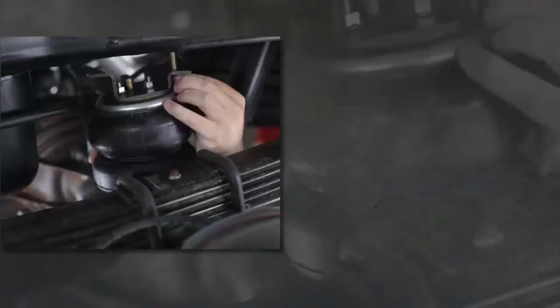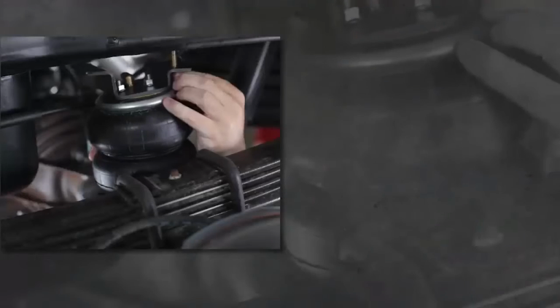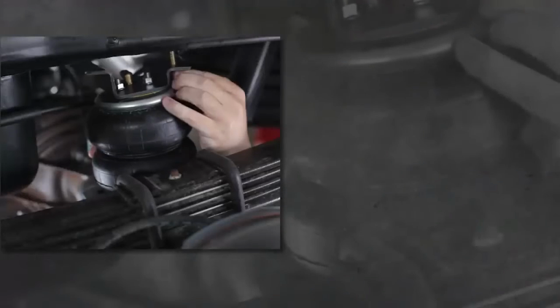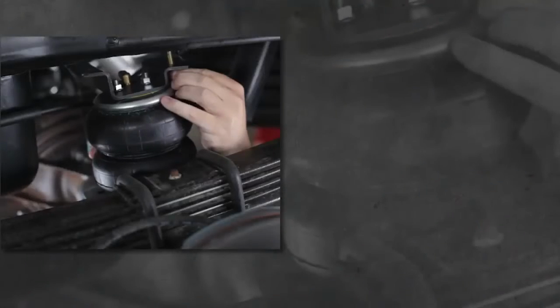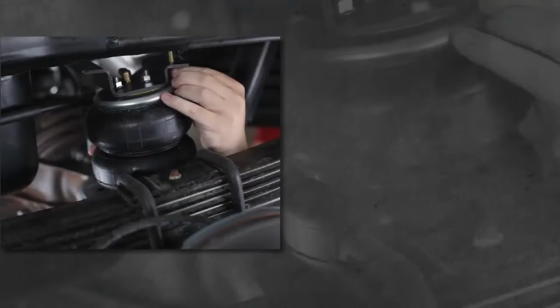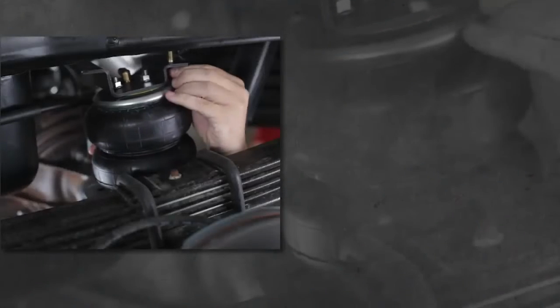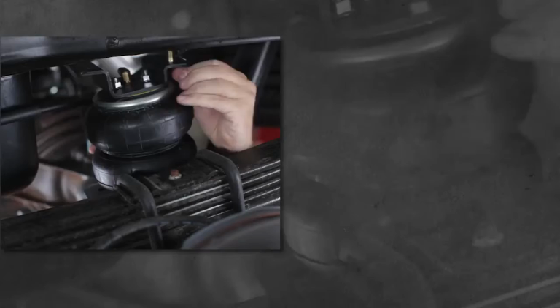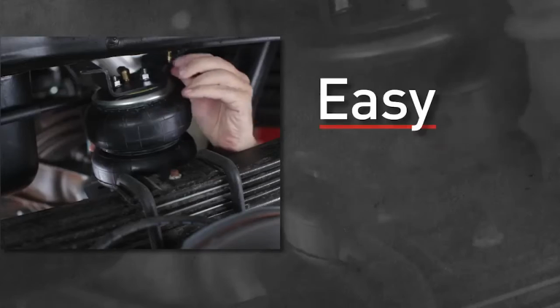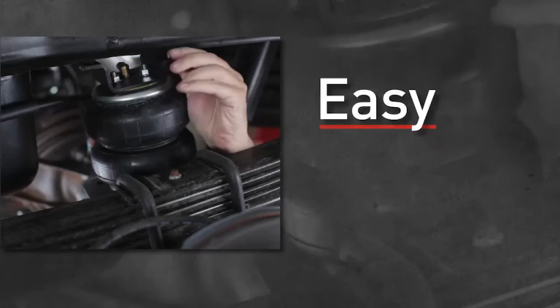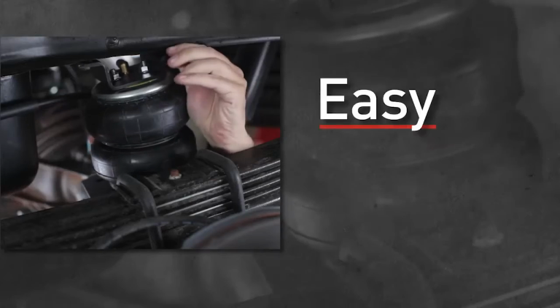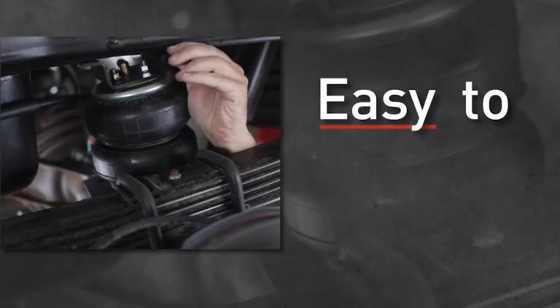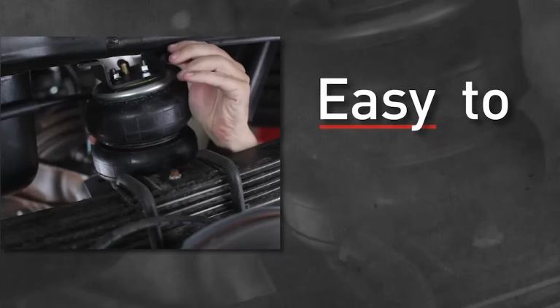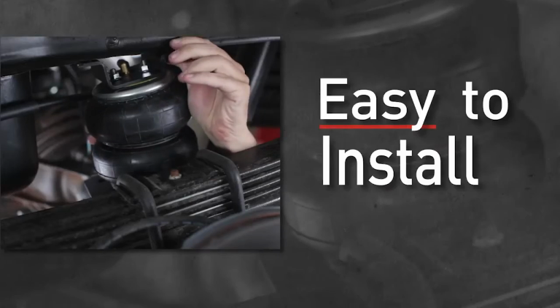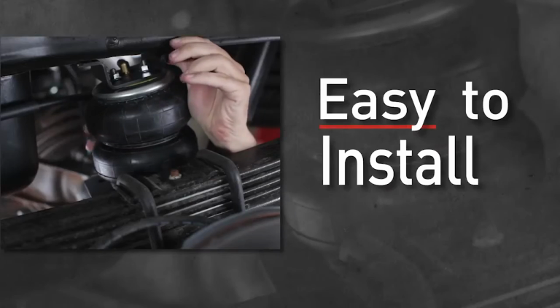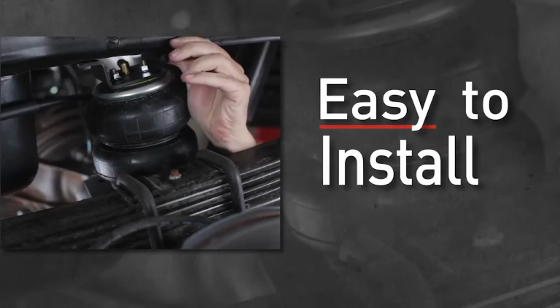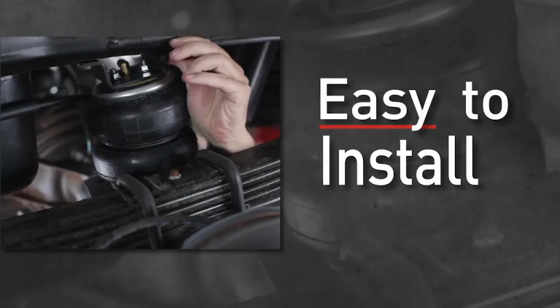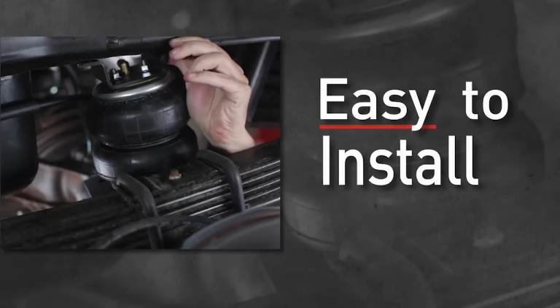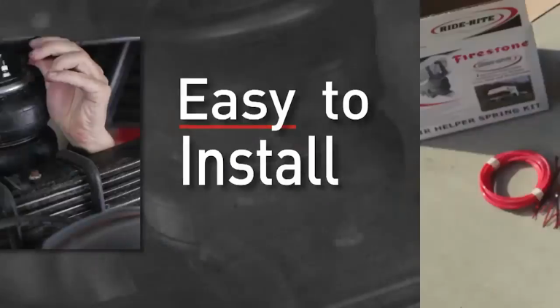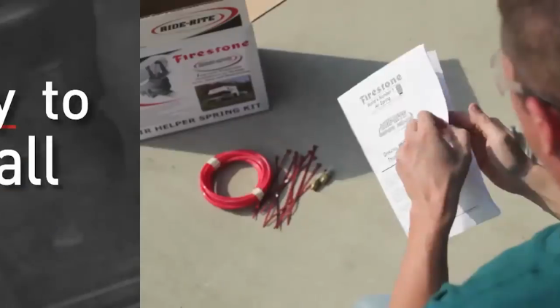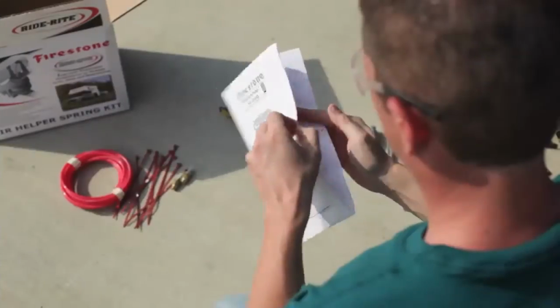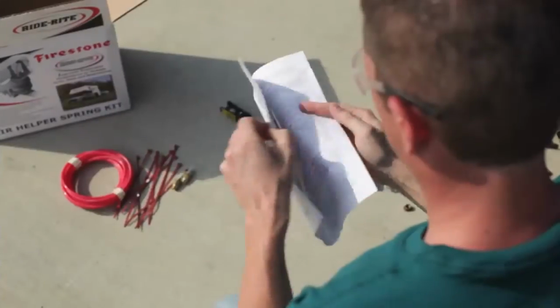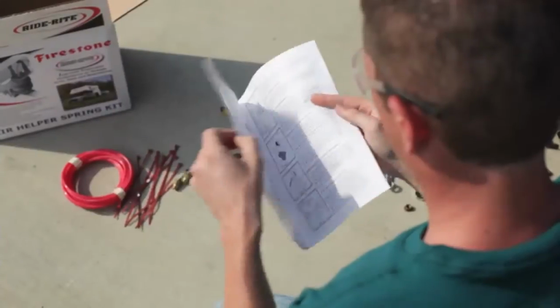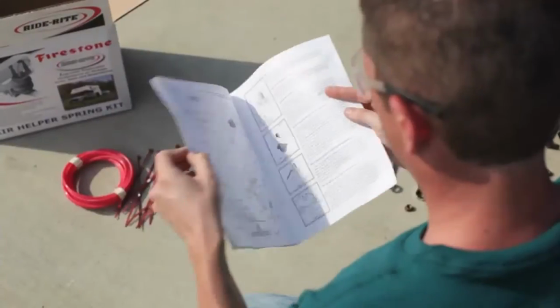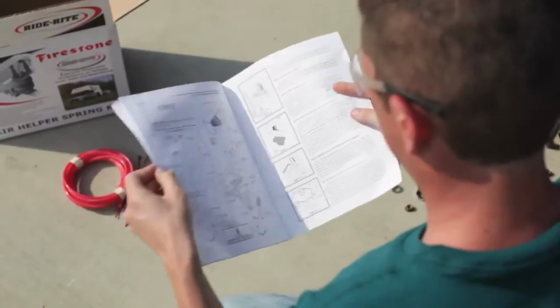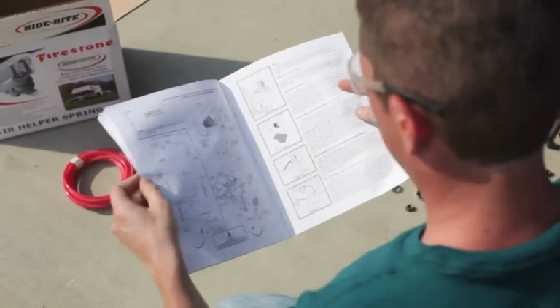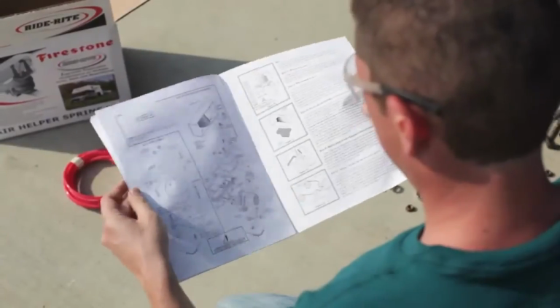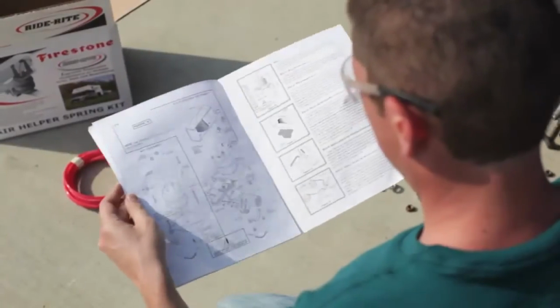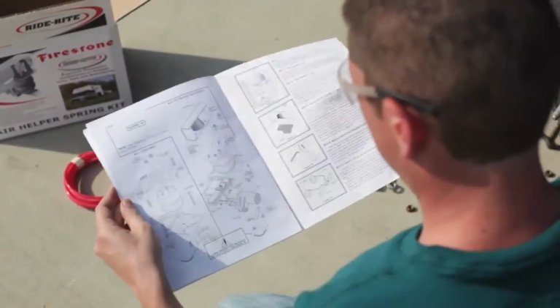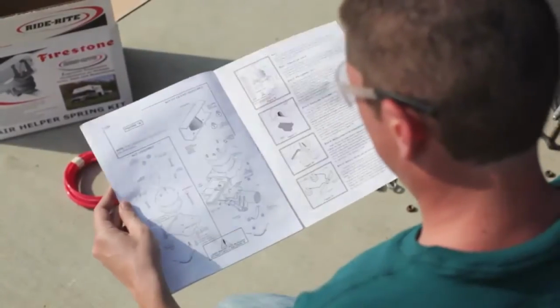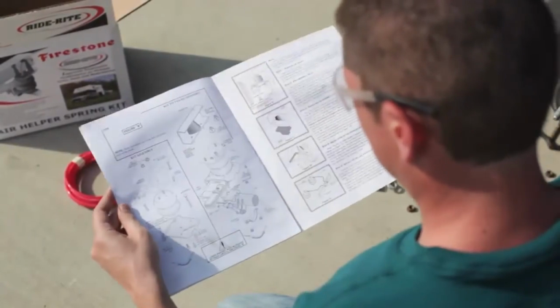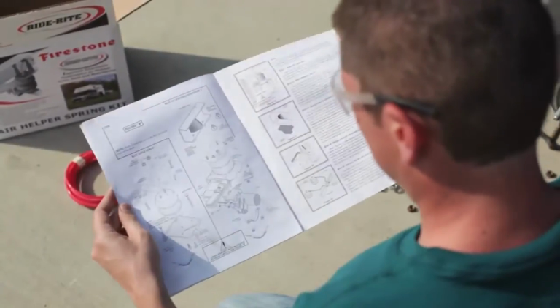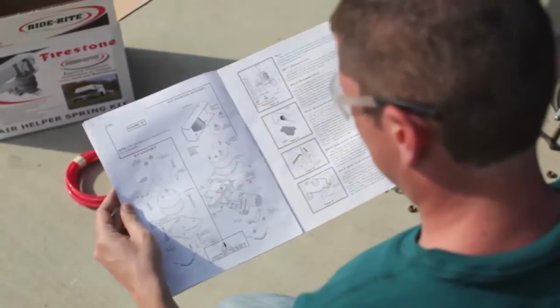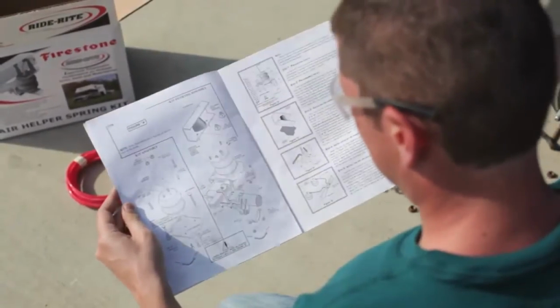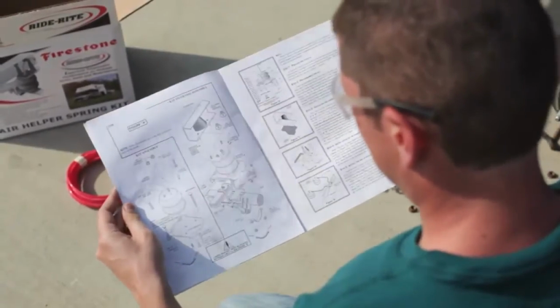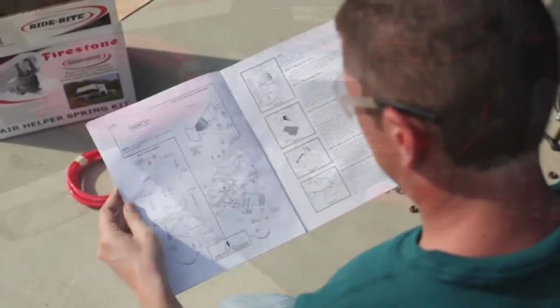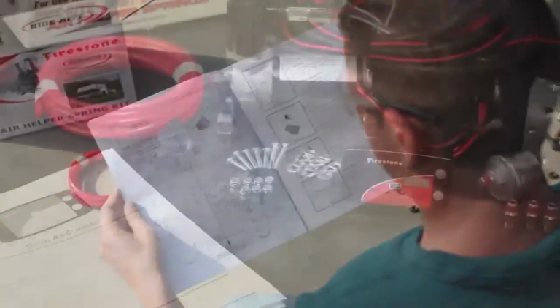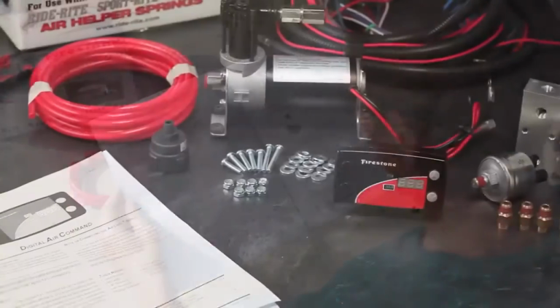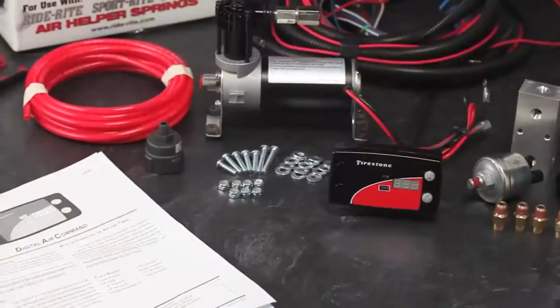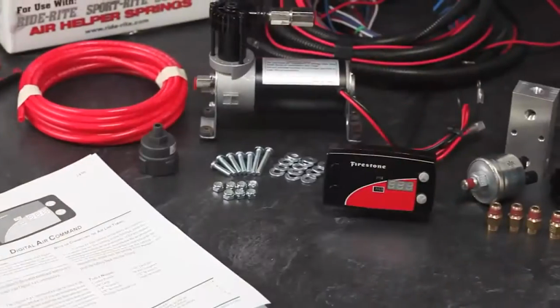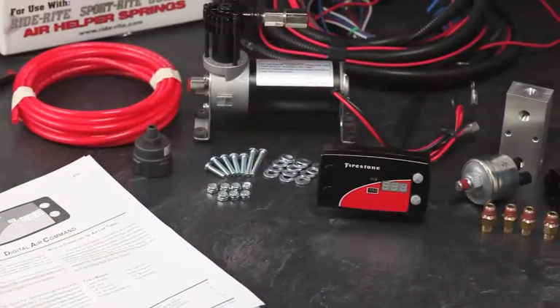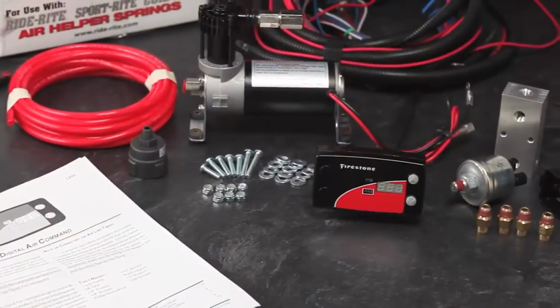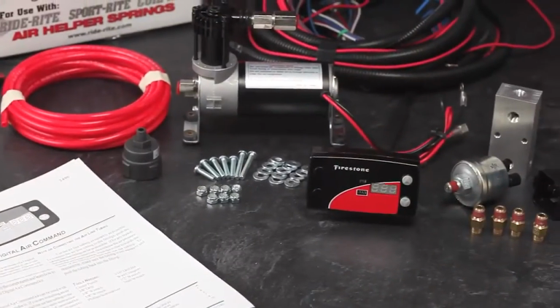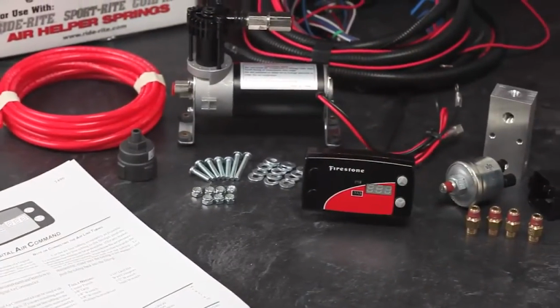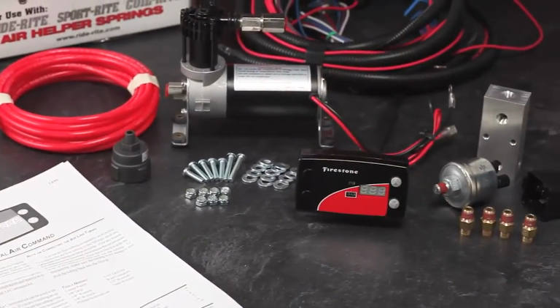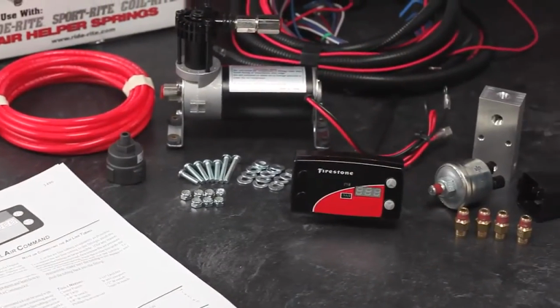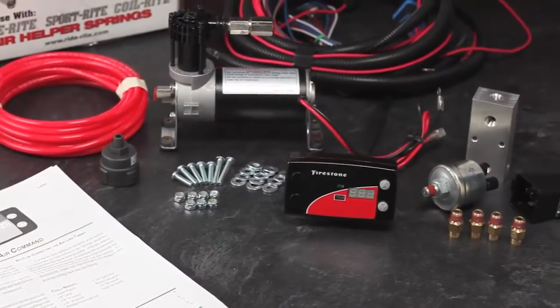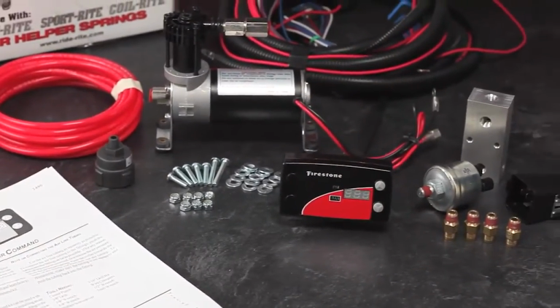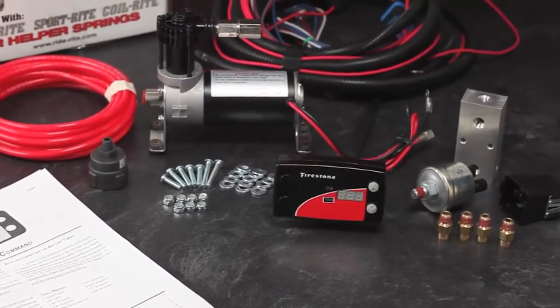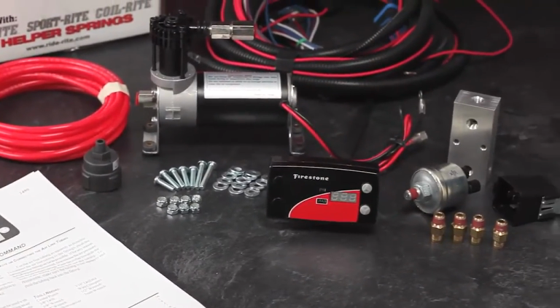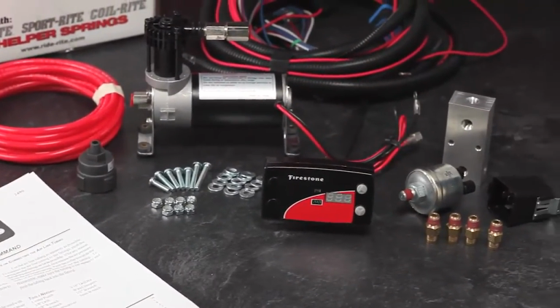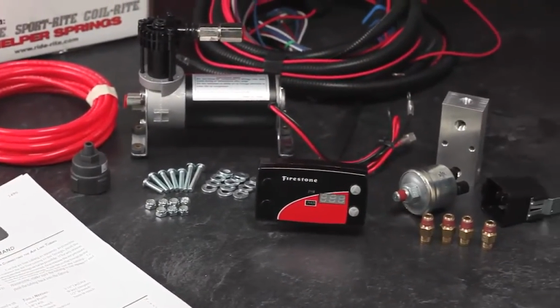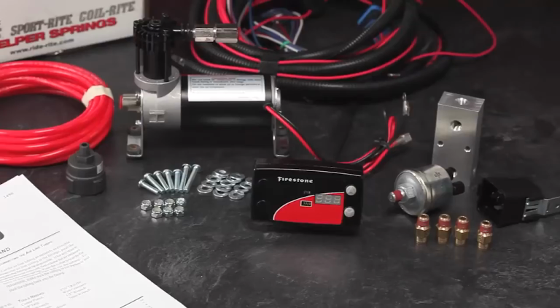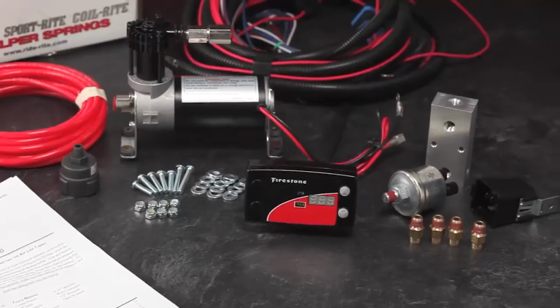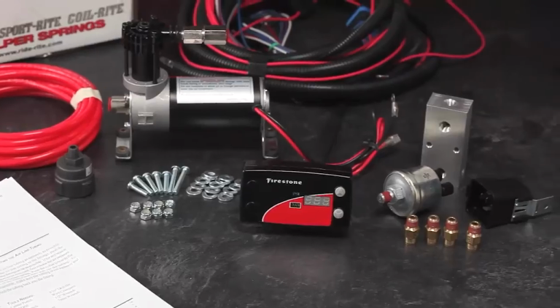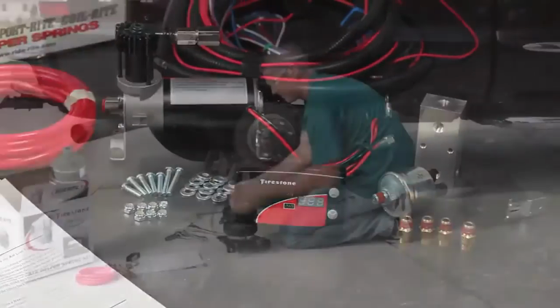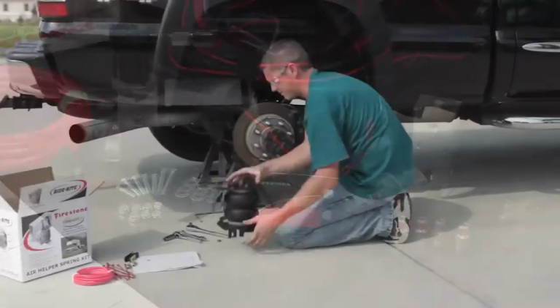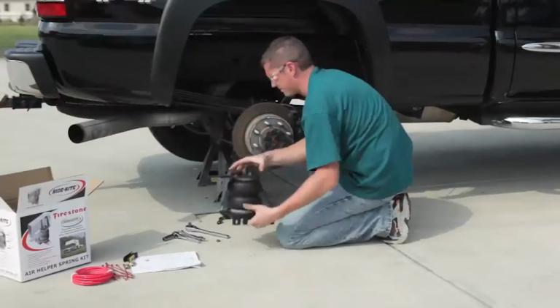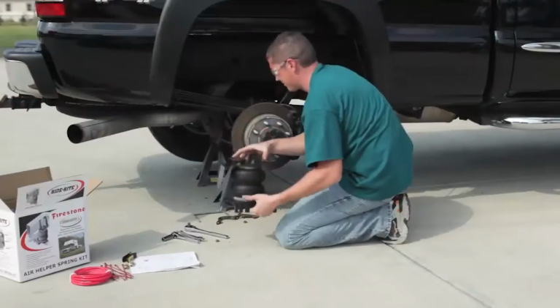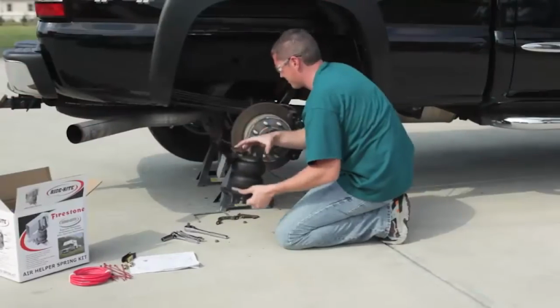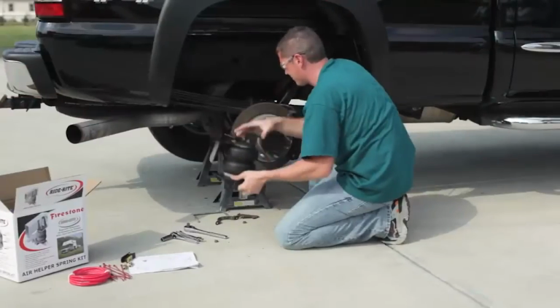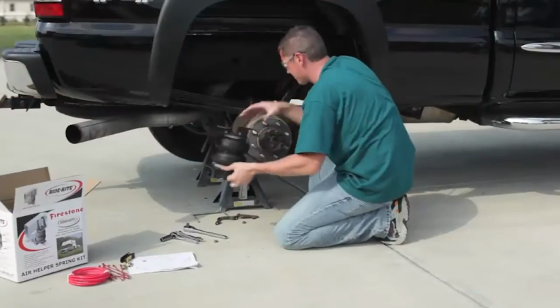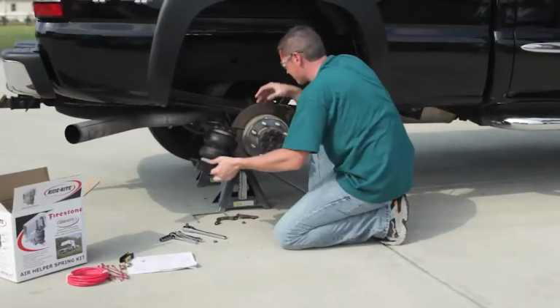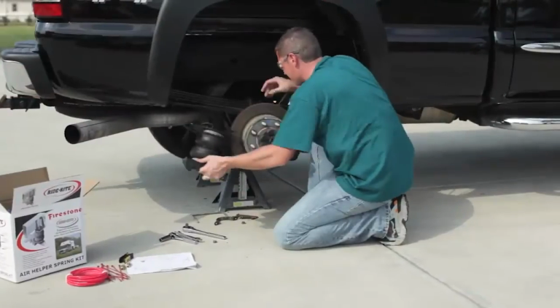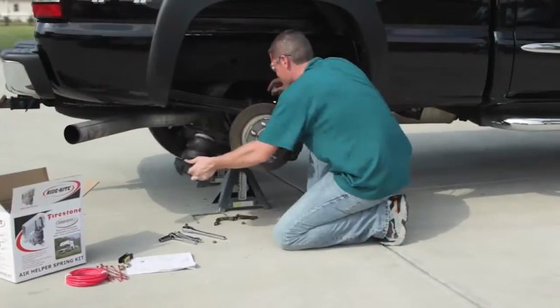RideRite kits are easy to install and include detailed installation instructions and all necessary tubing and fittings. Most are no drill.